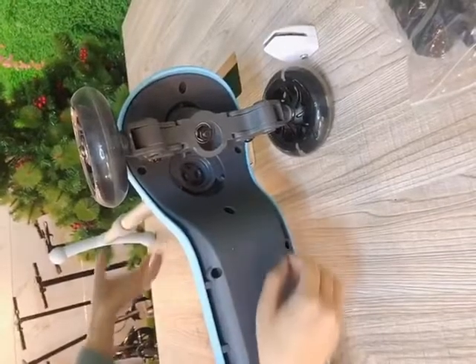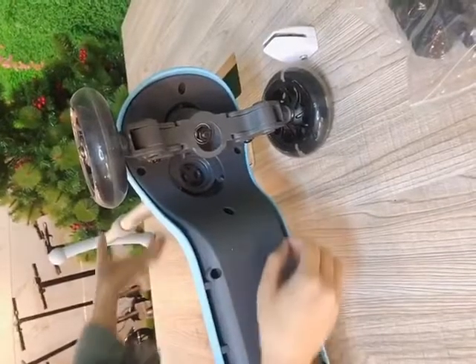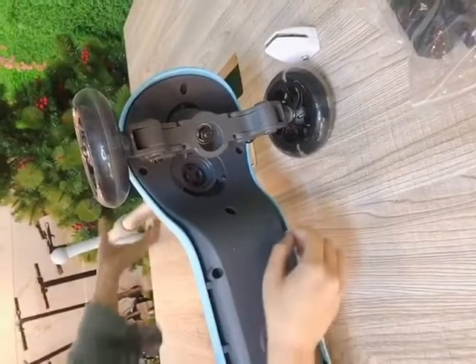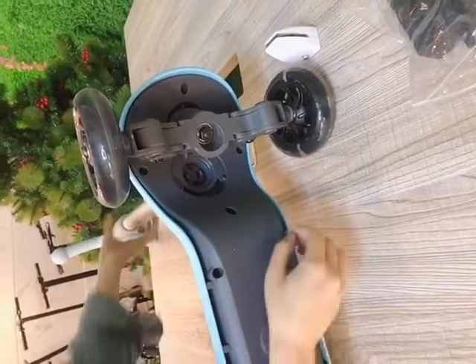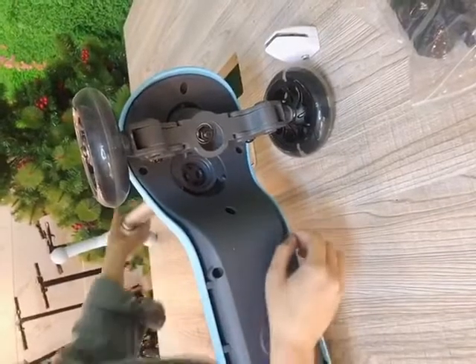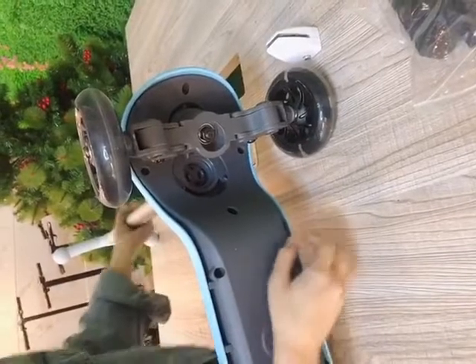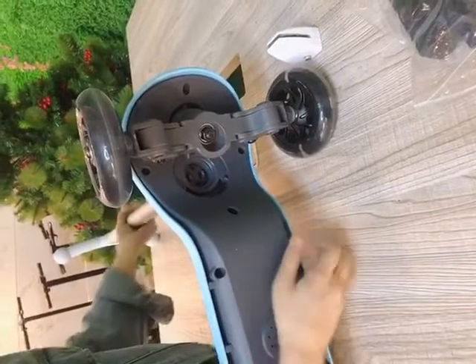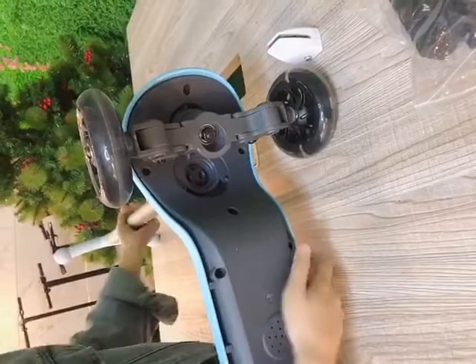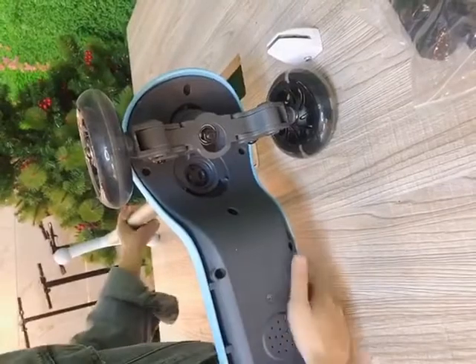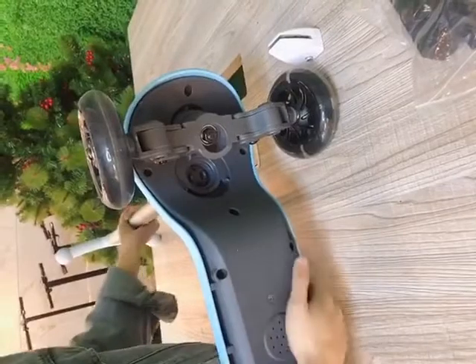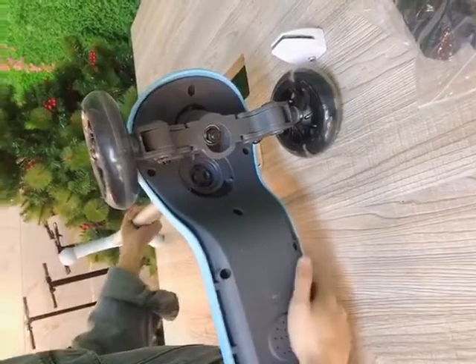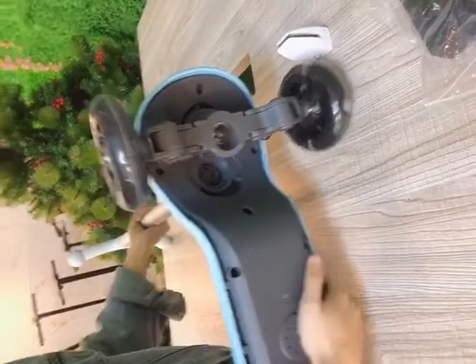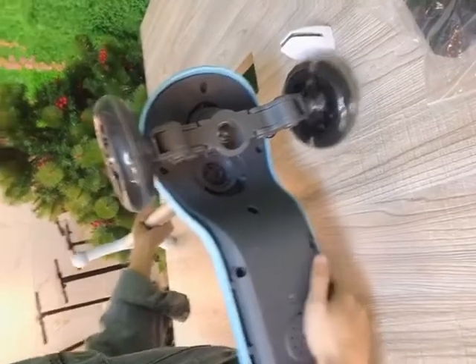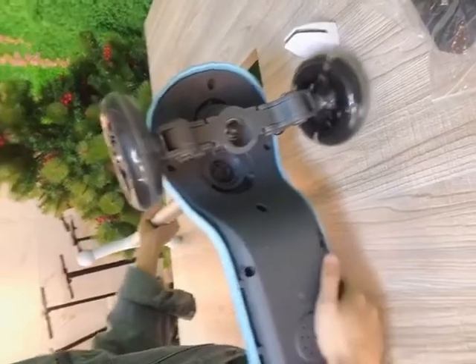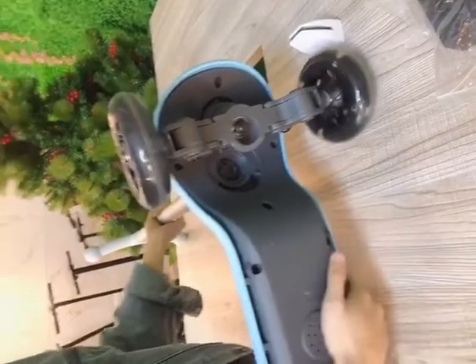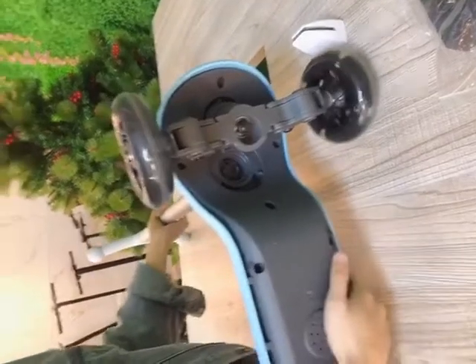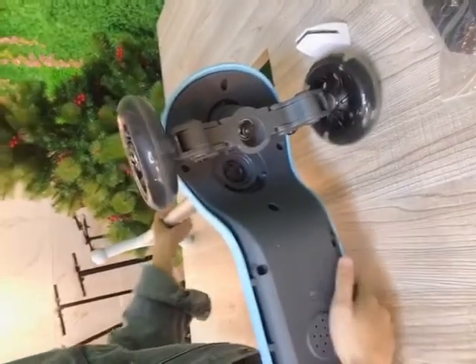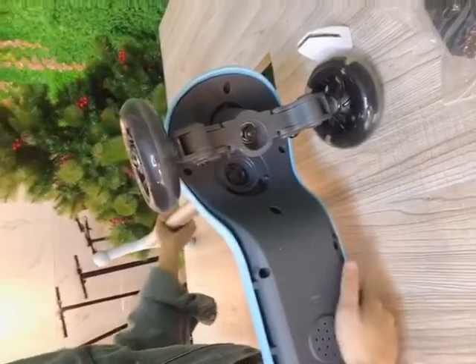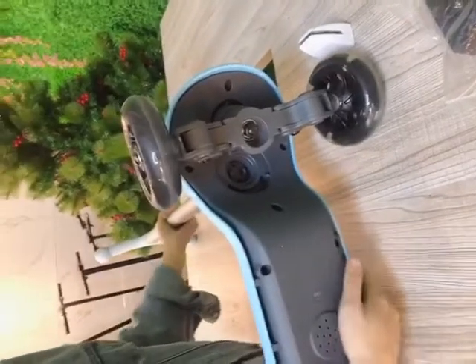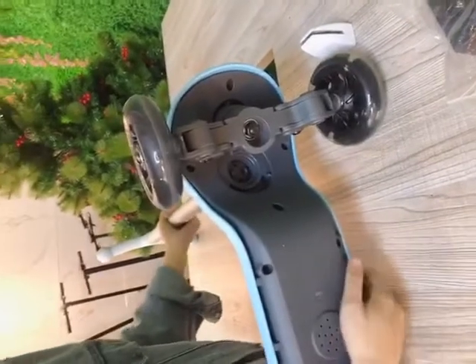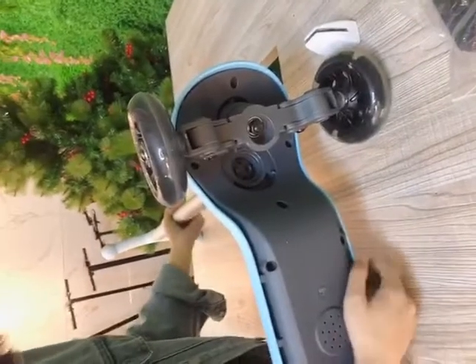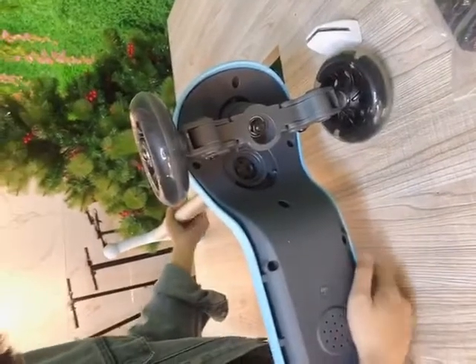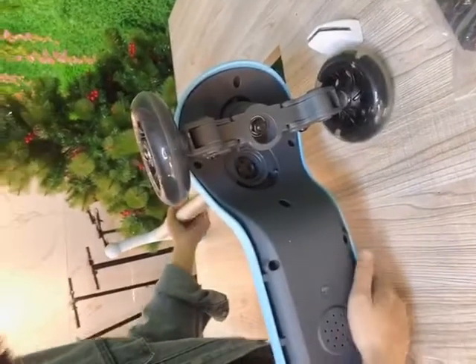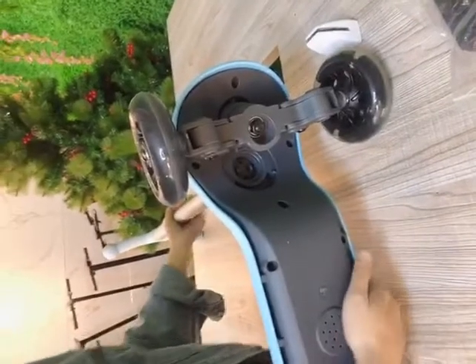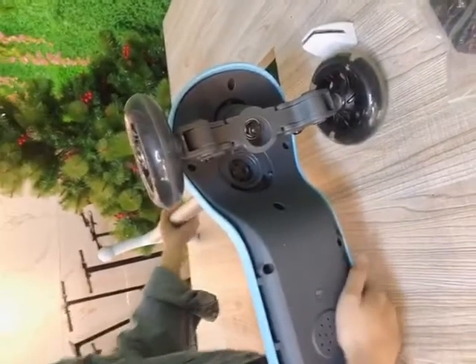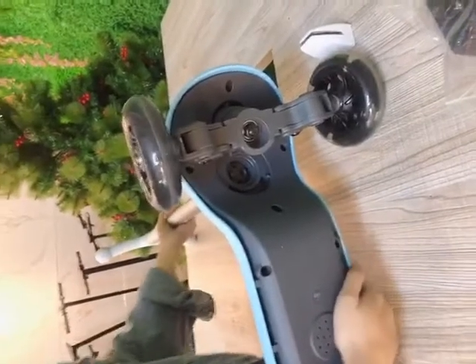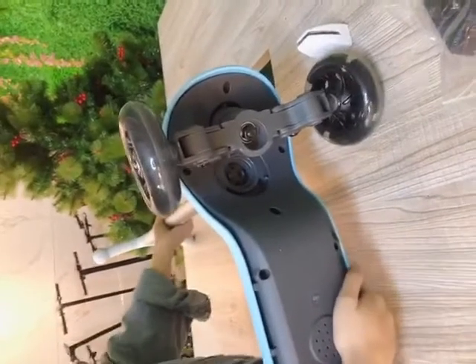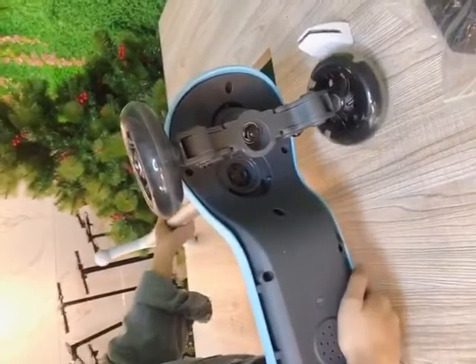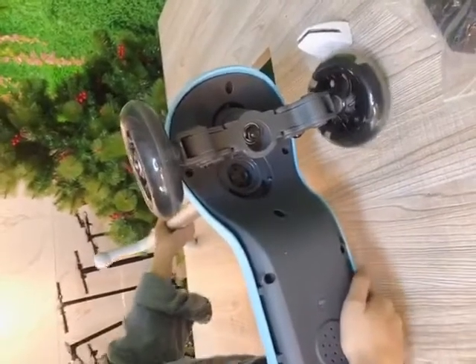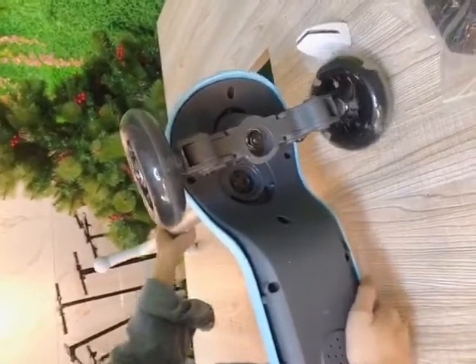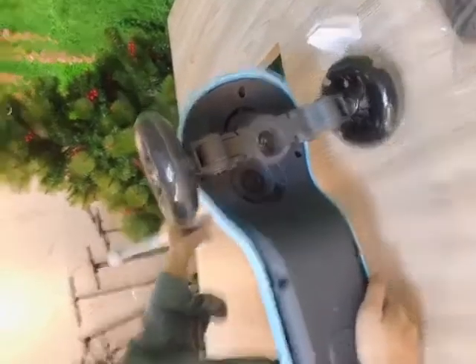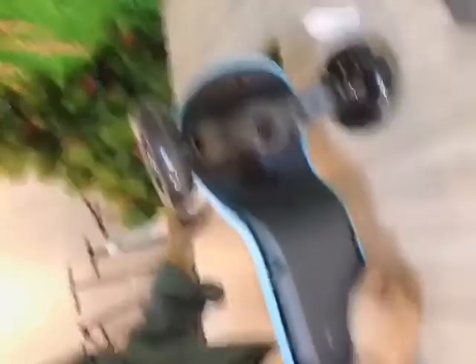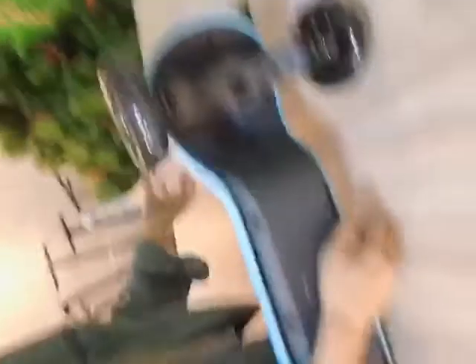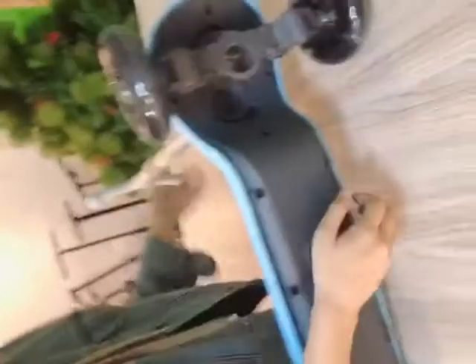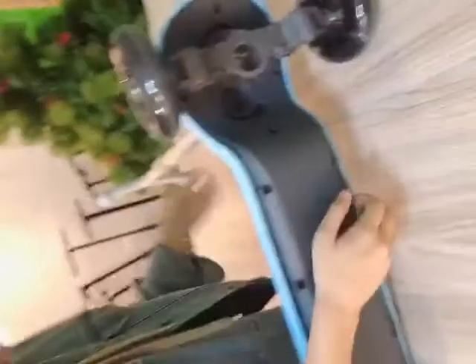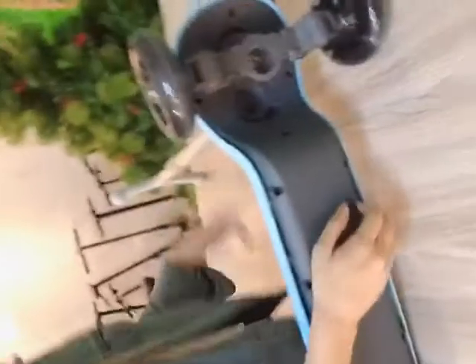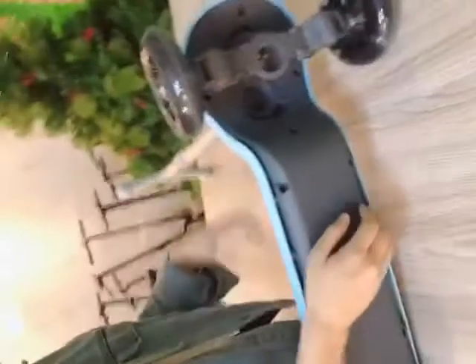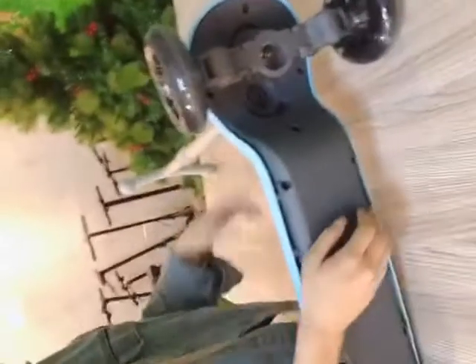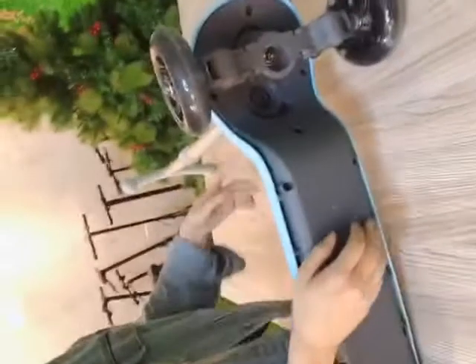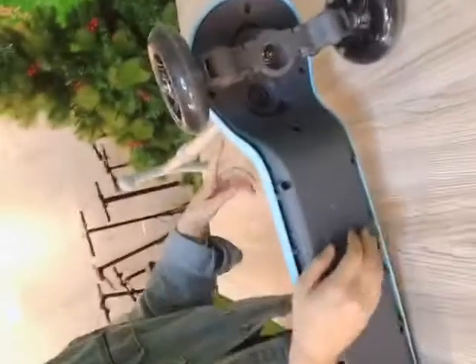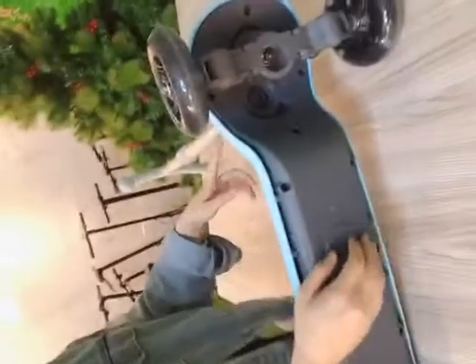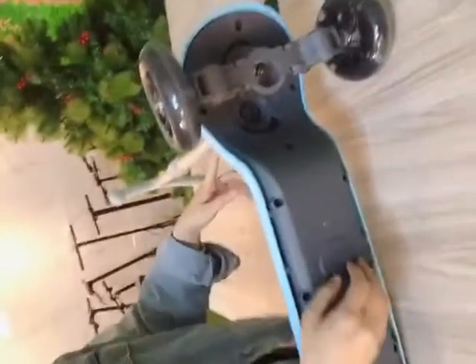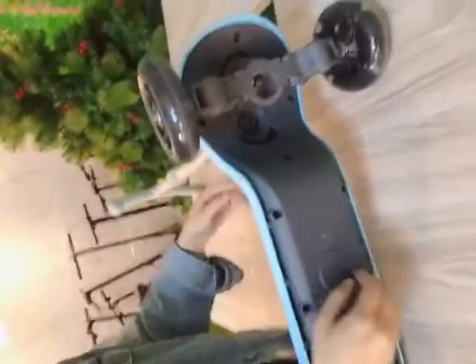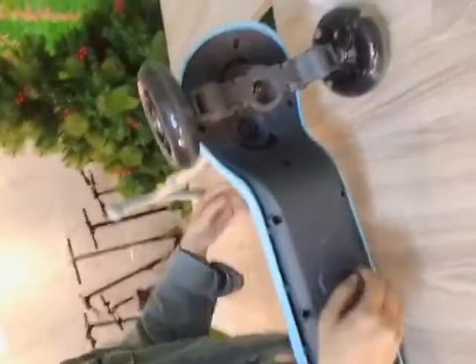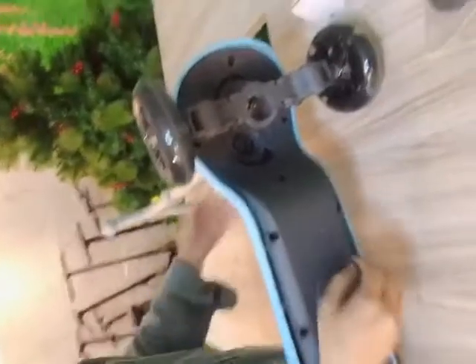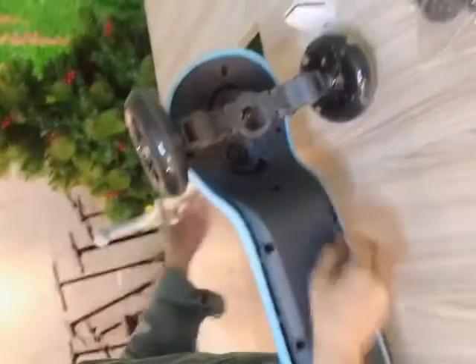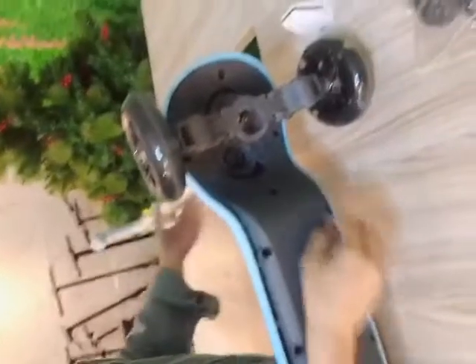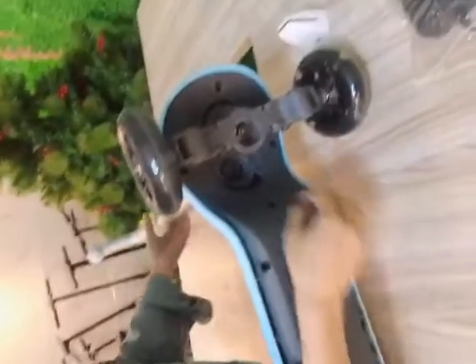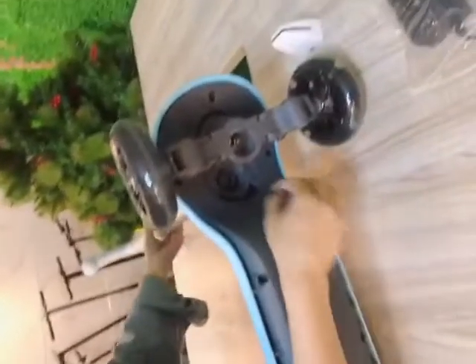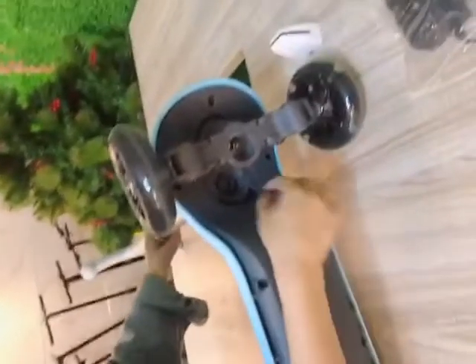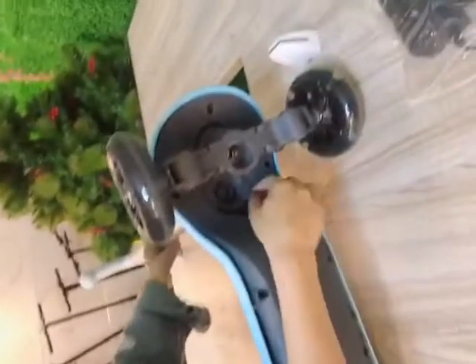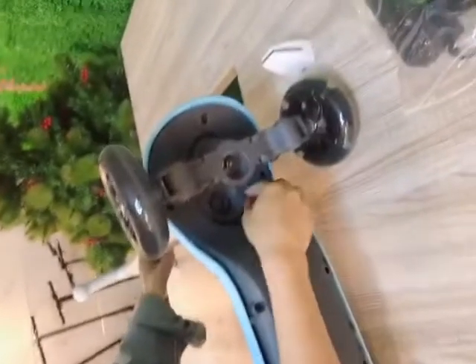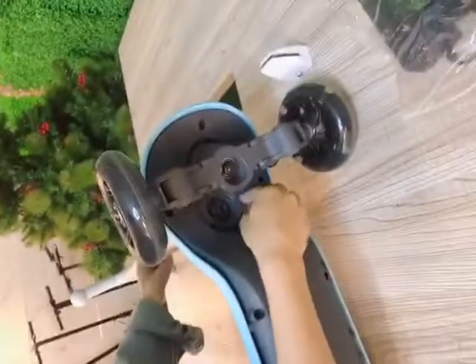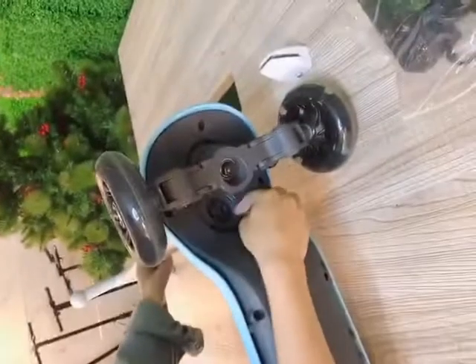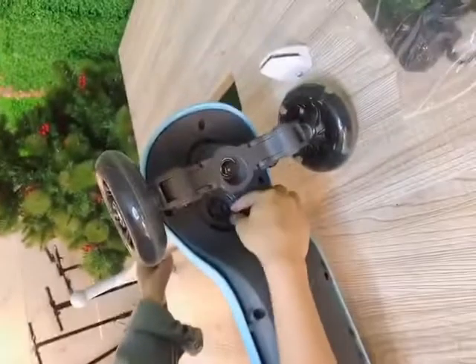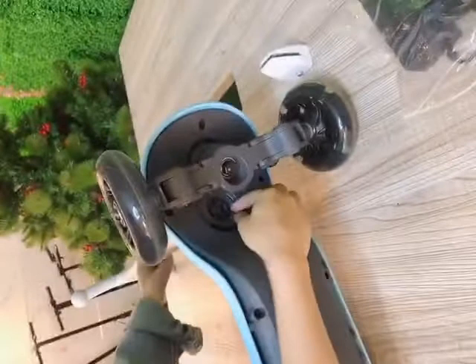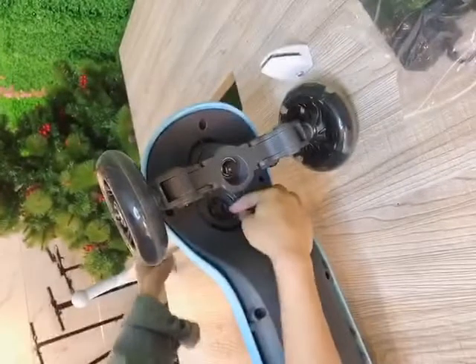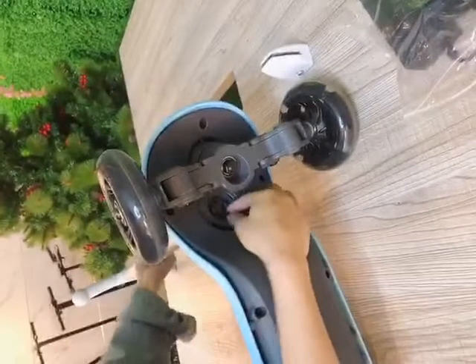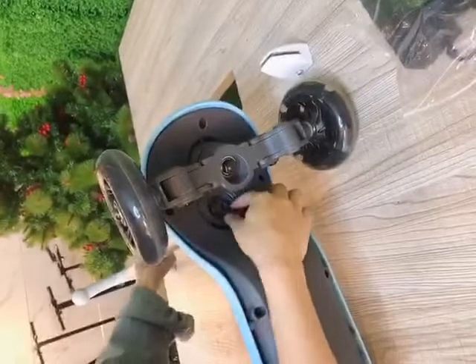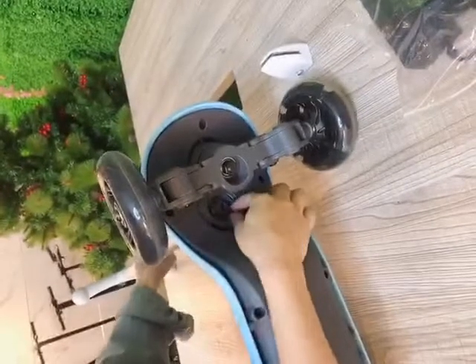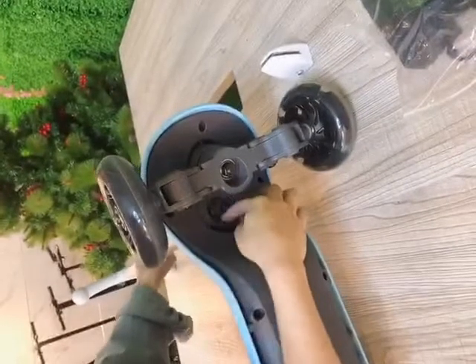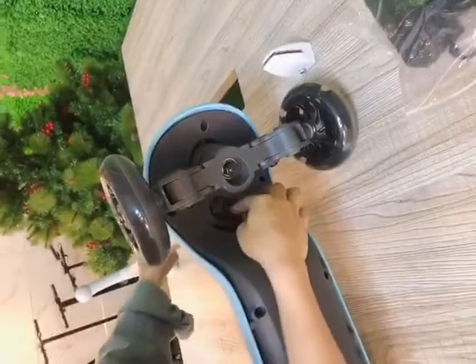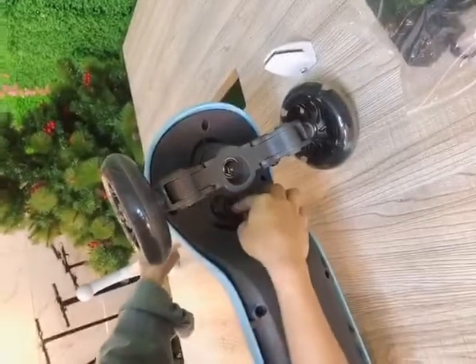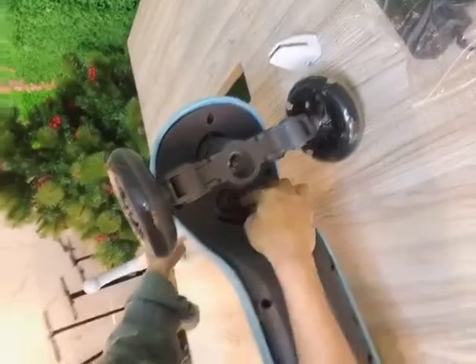If you want to unfold it, you can push here.